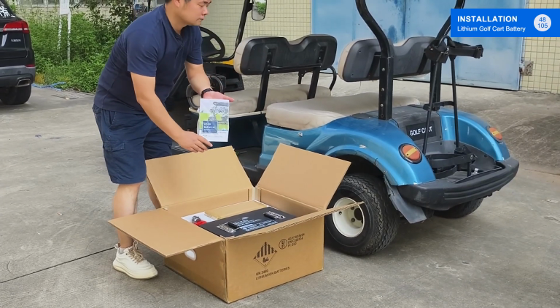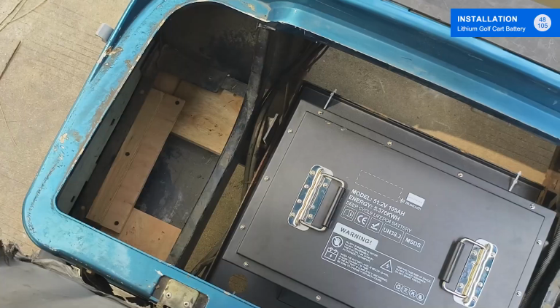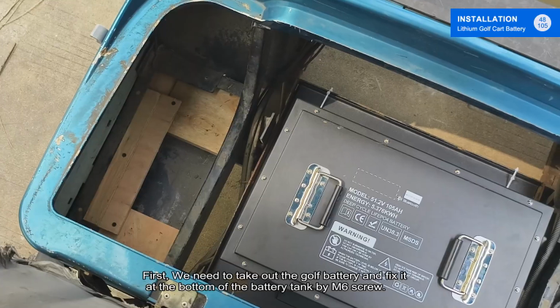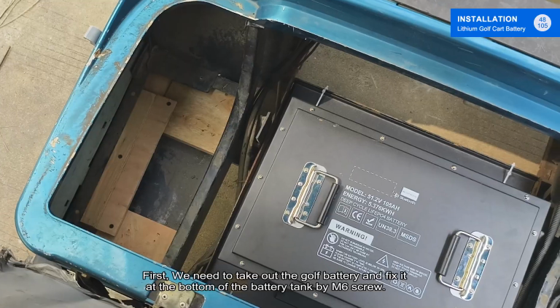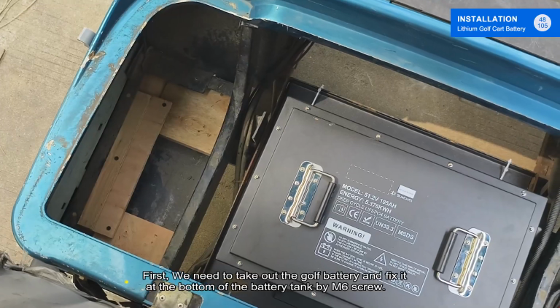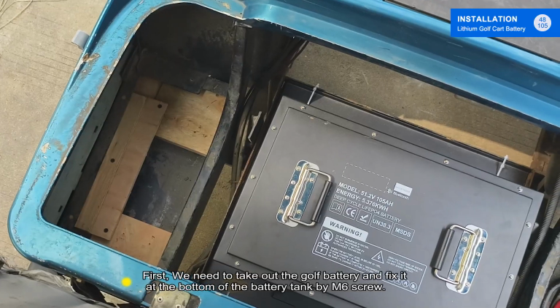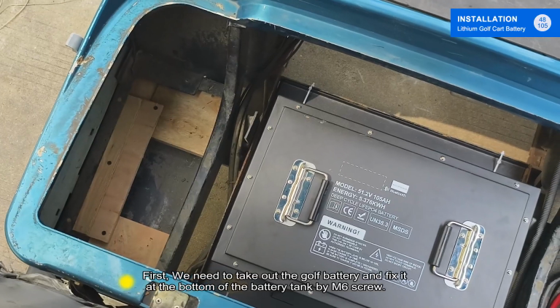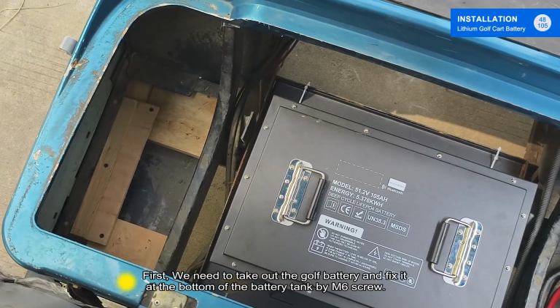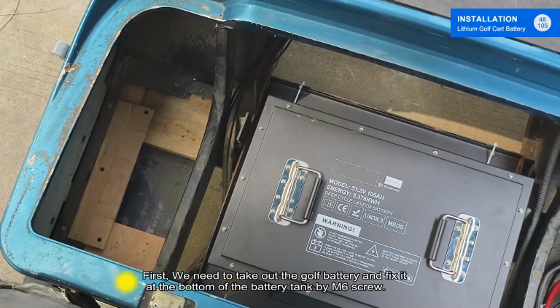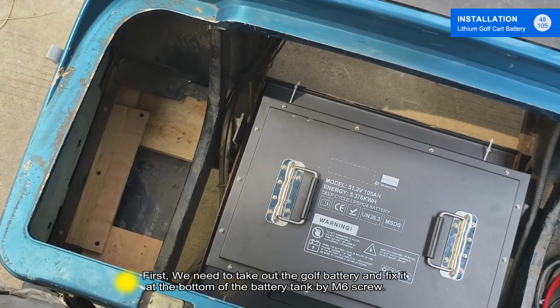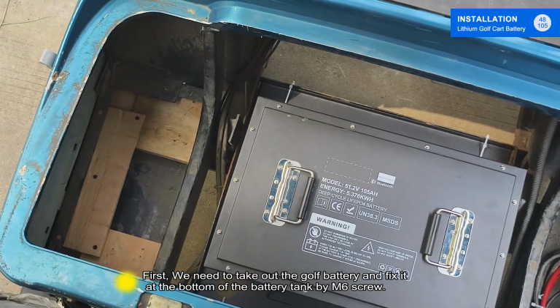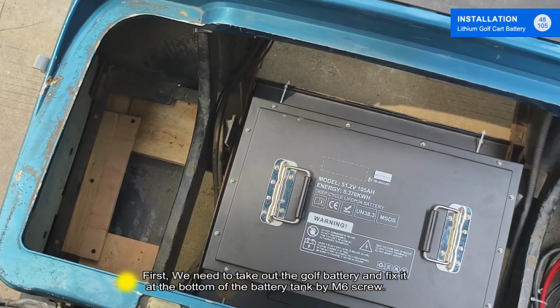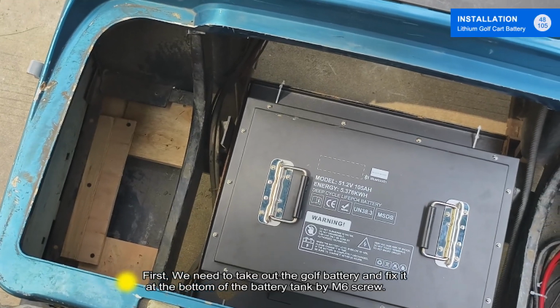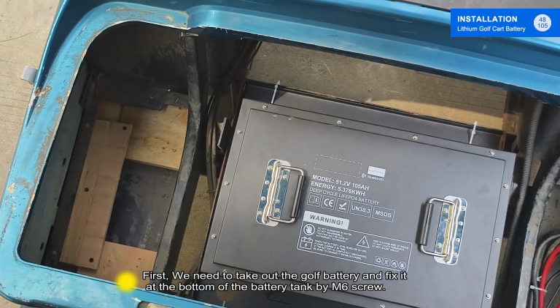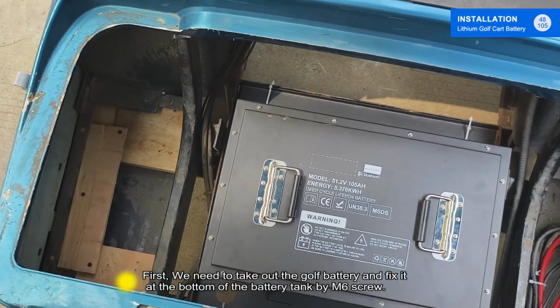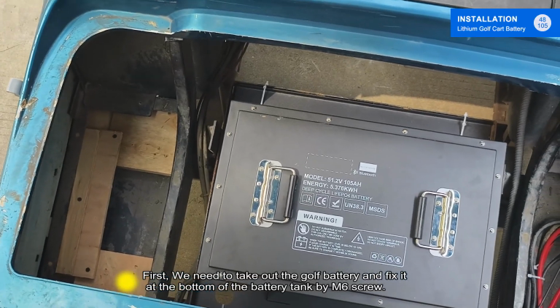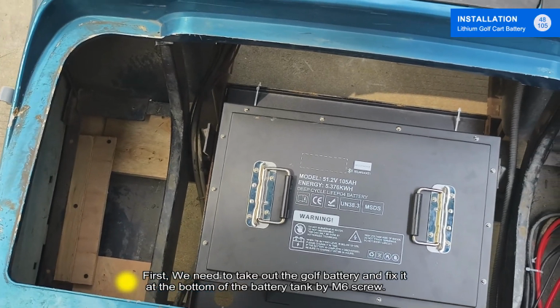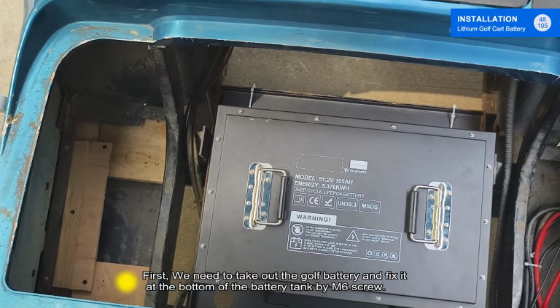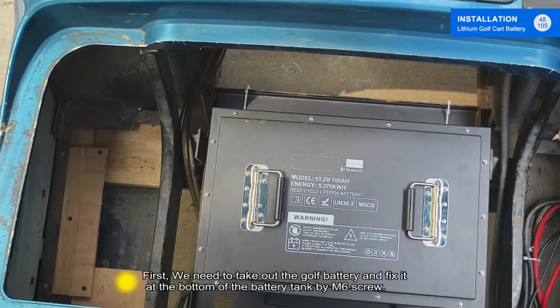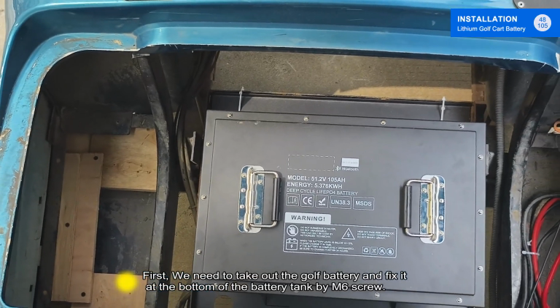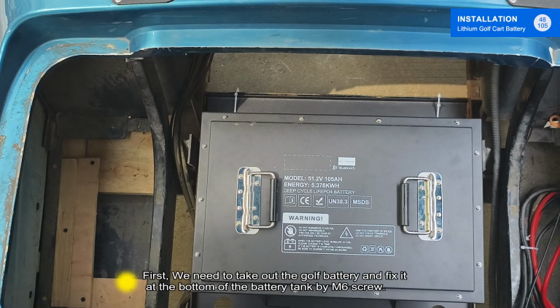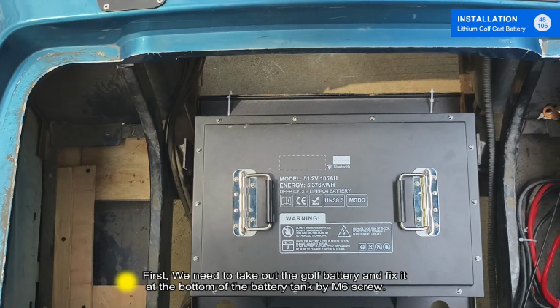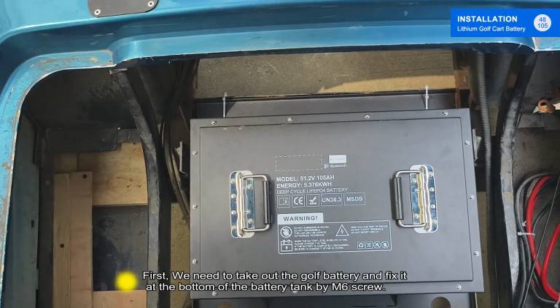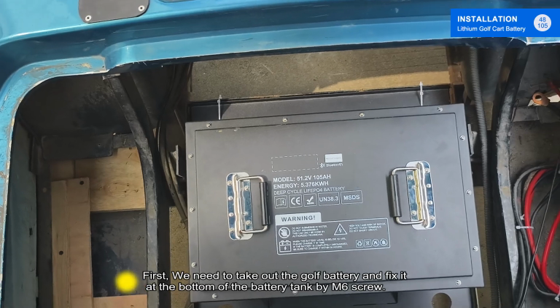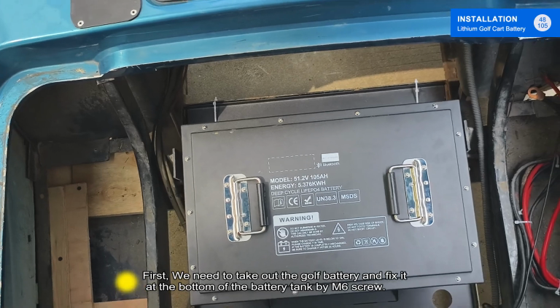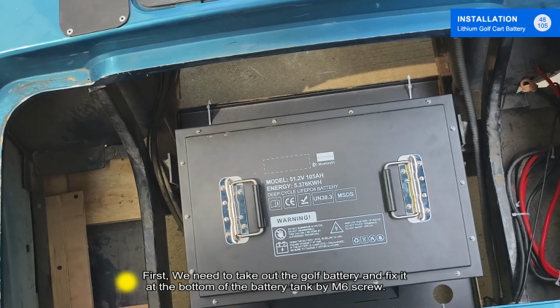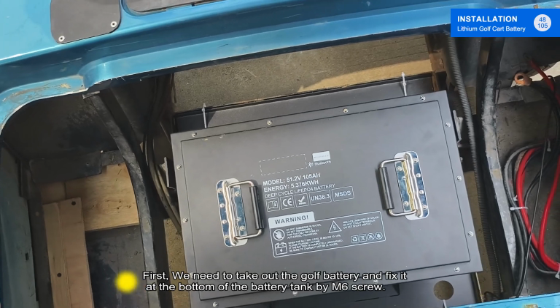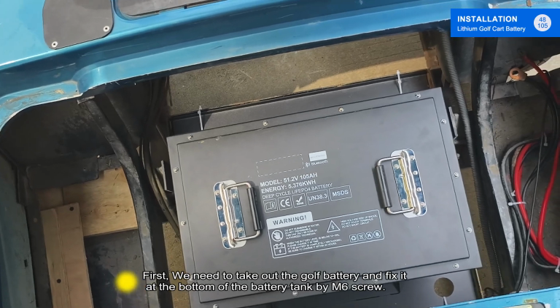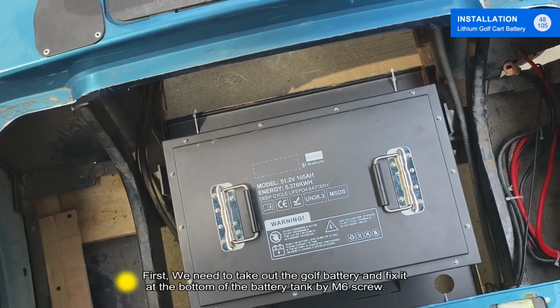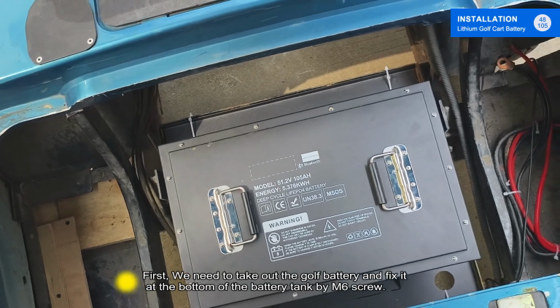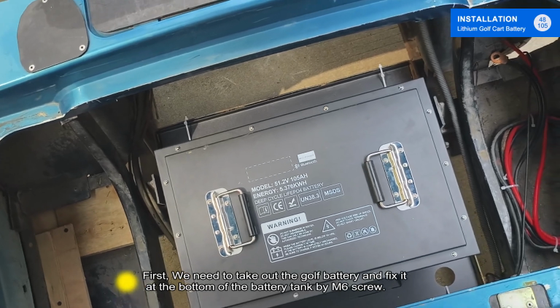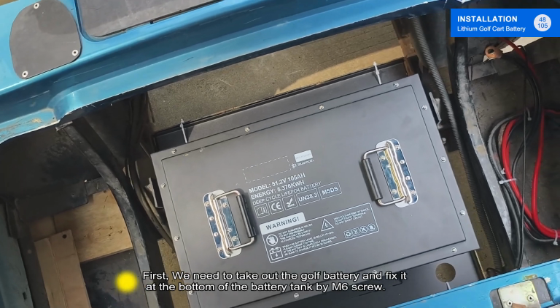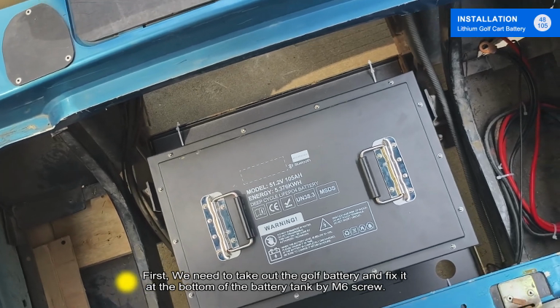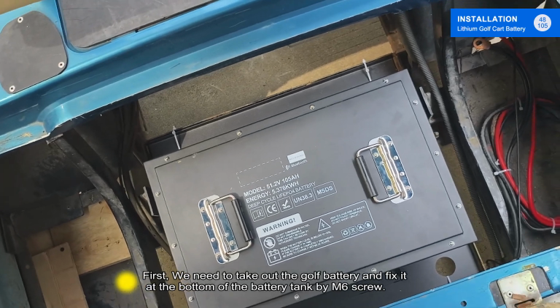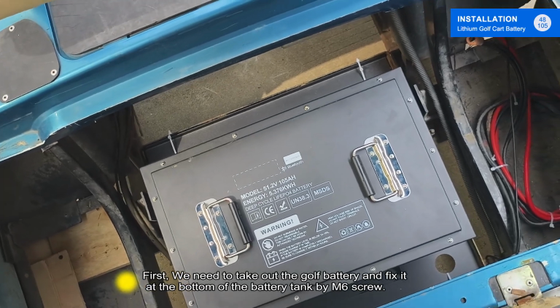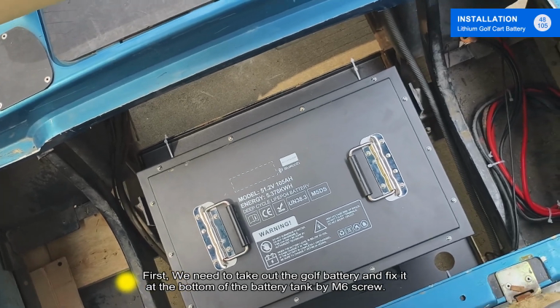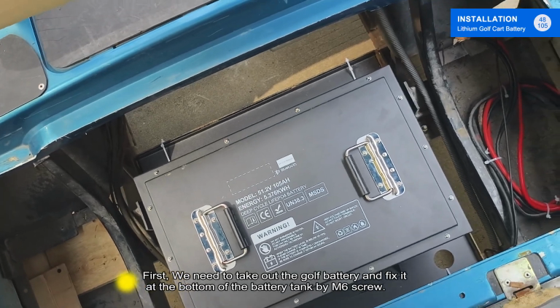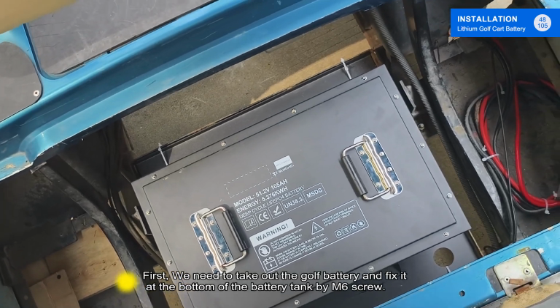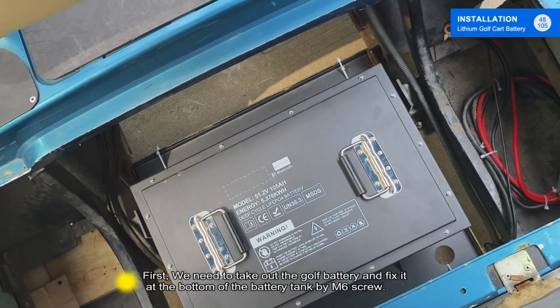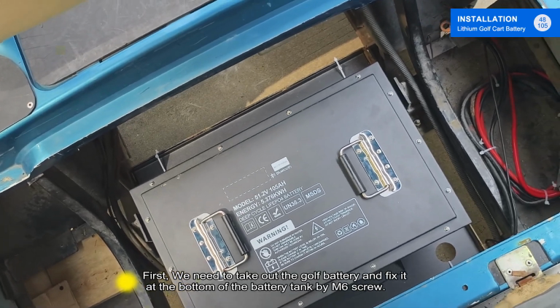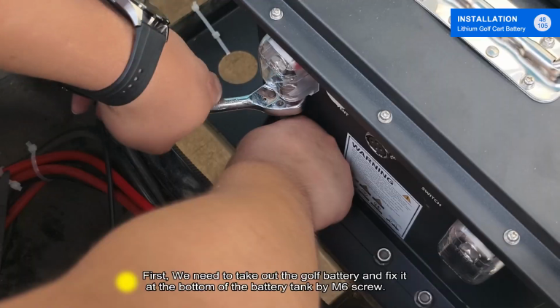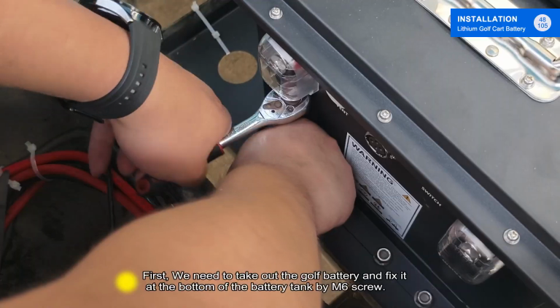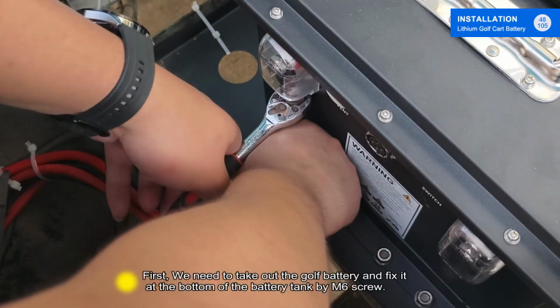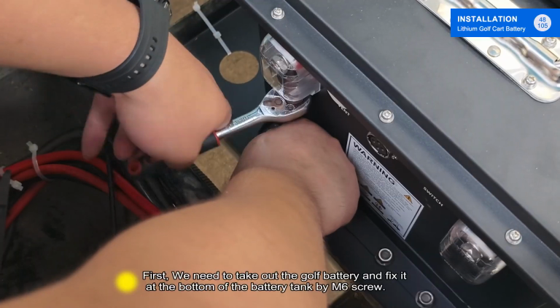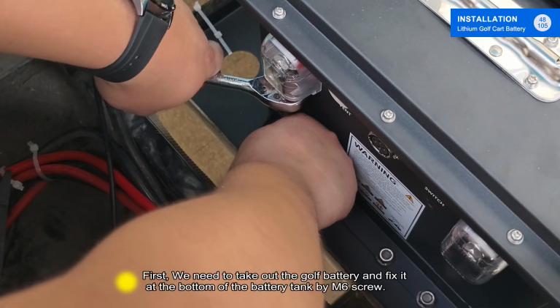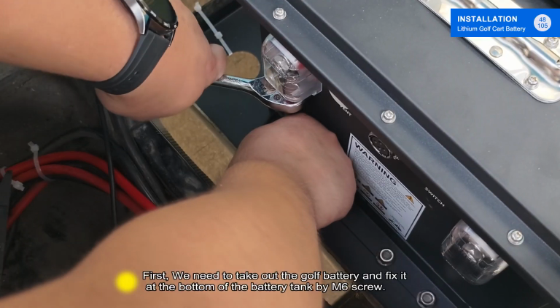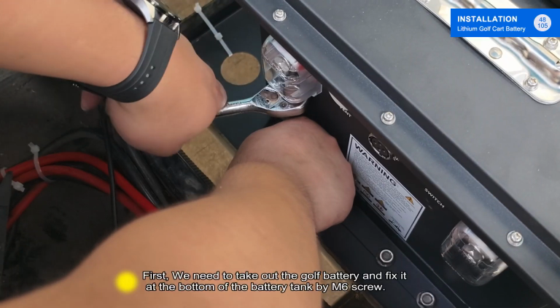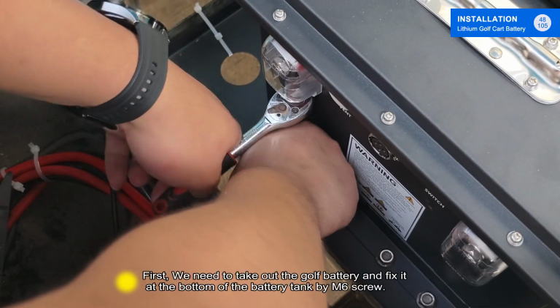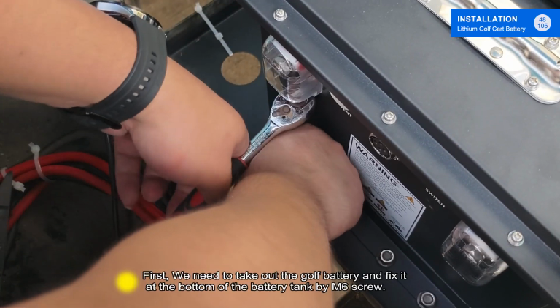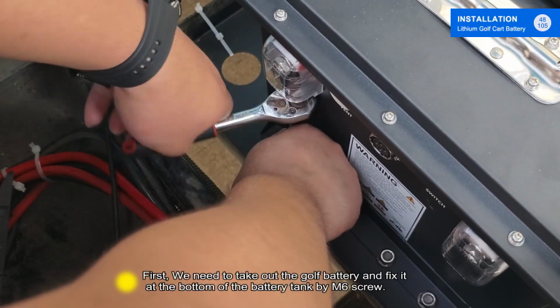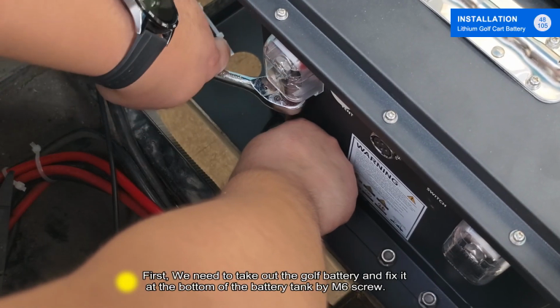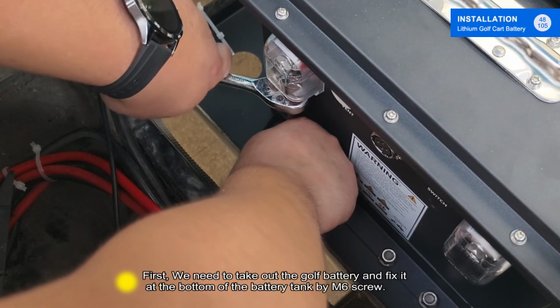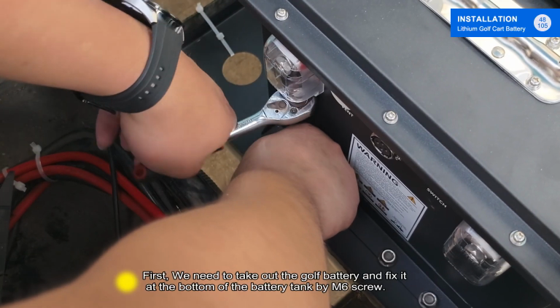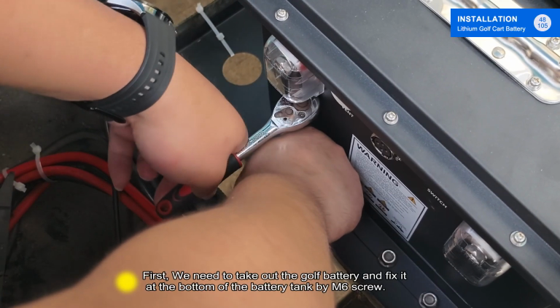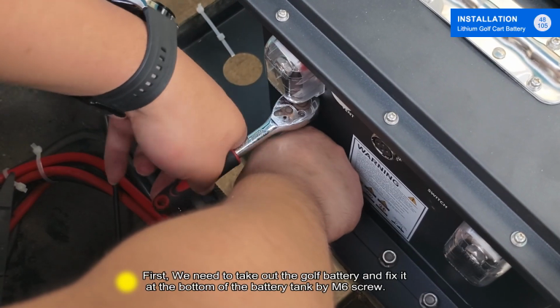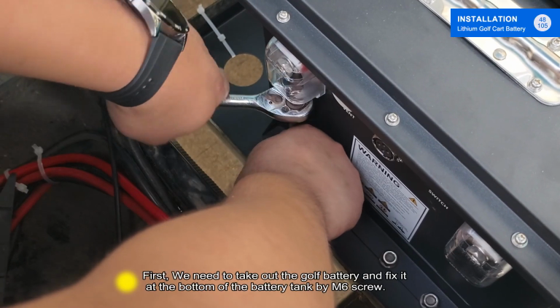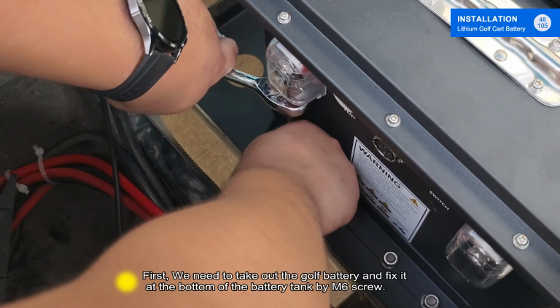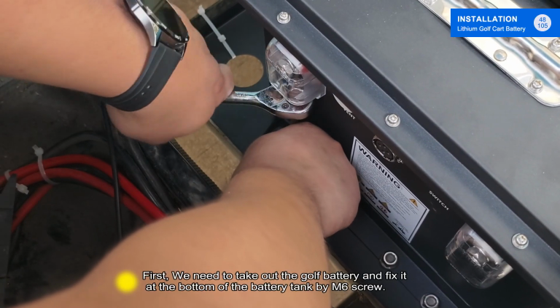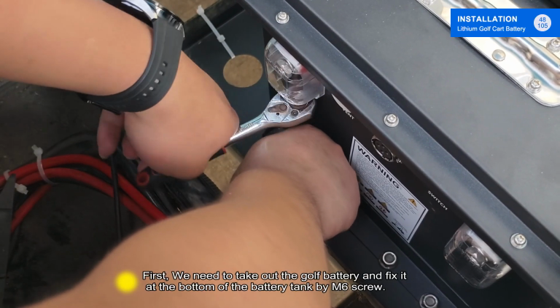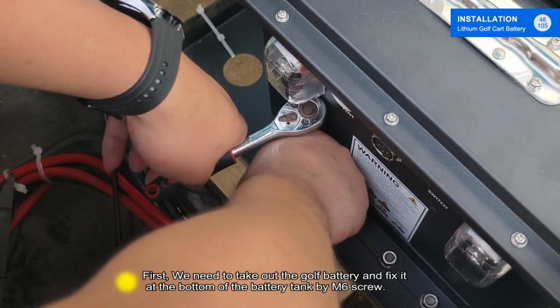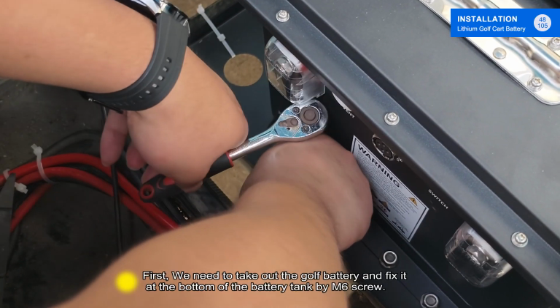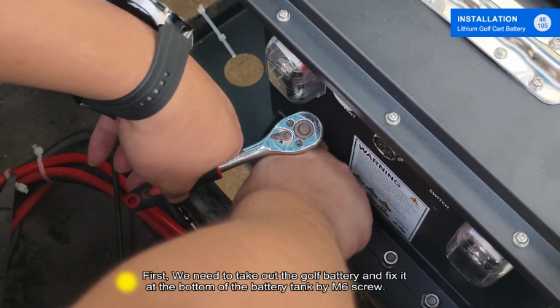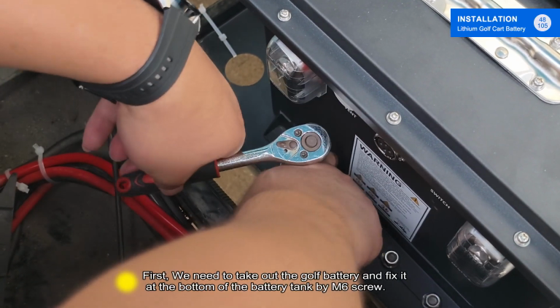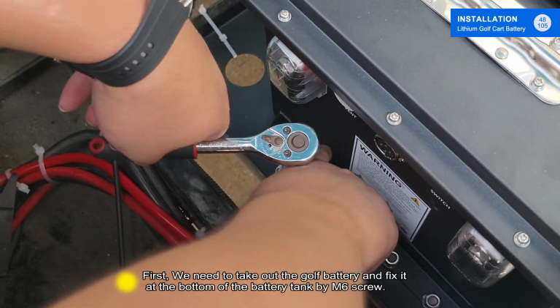First, we need to take out the golf battery and fix it at the bottom of the battery tank by M6 screw.